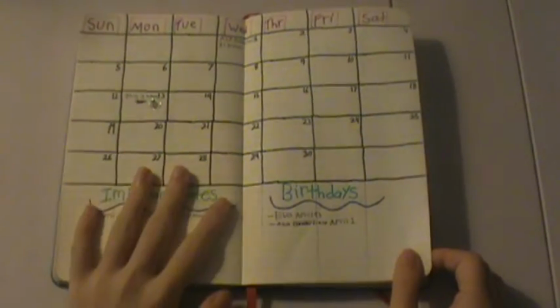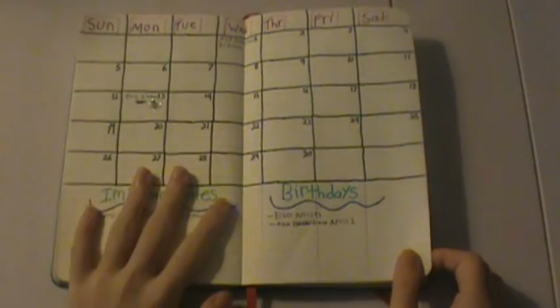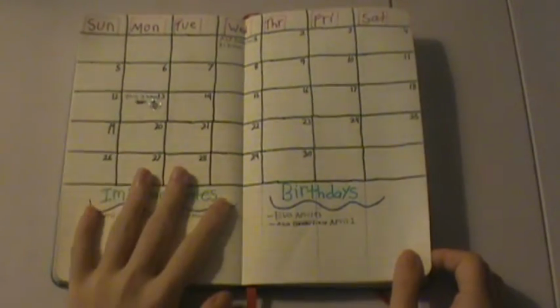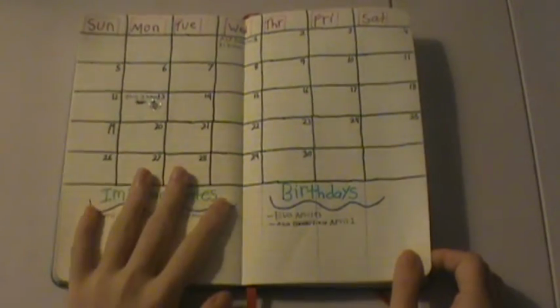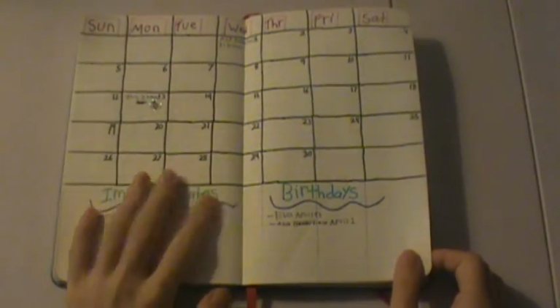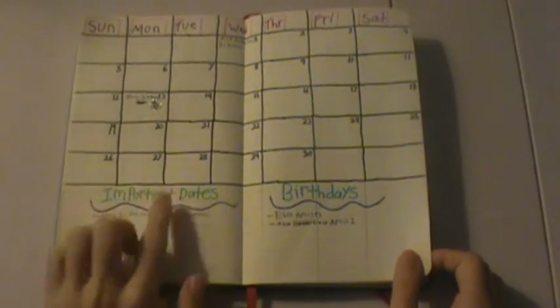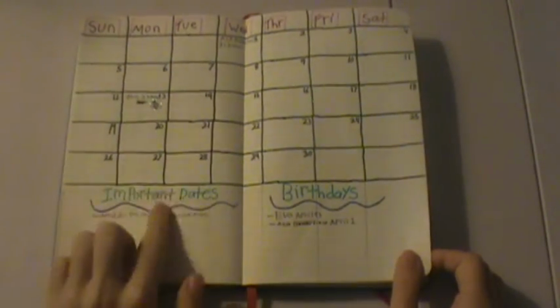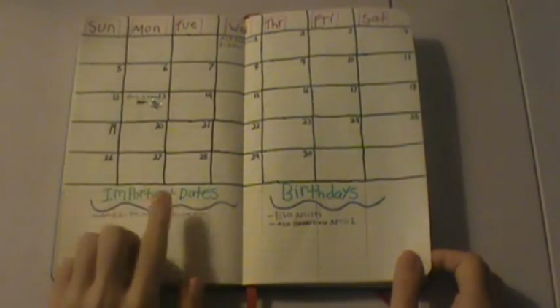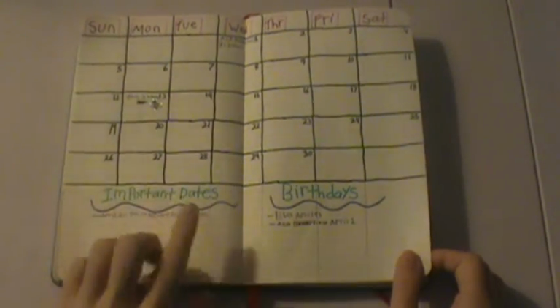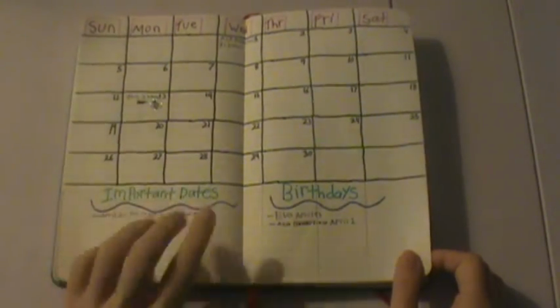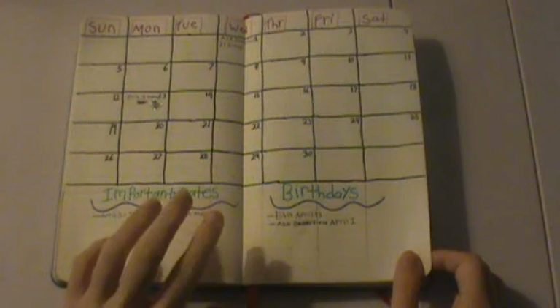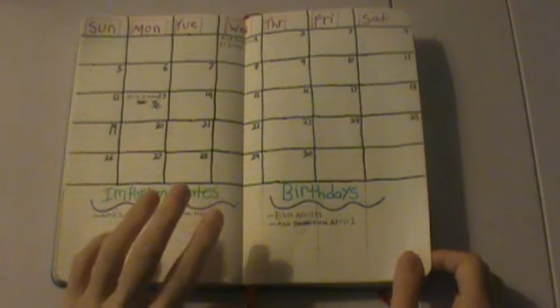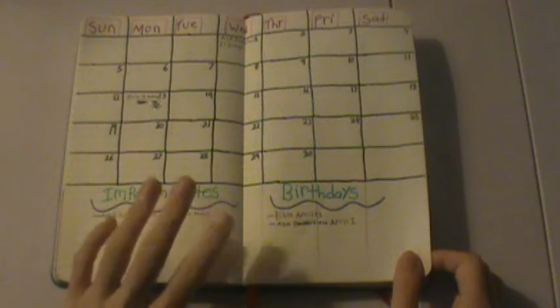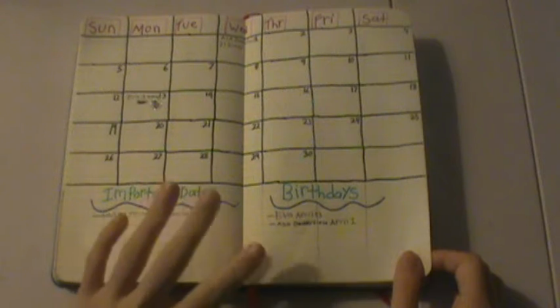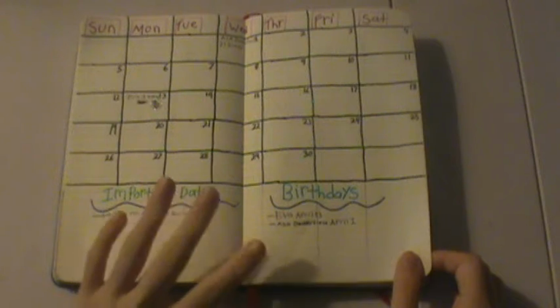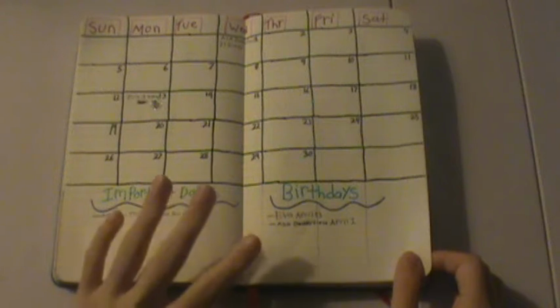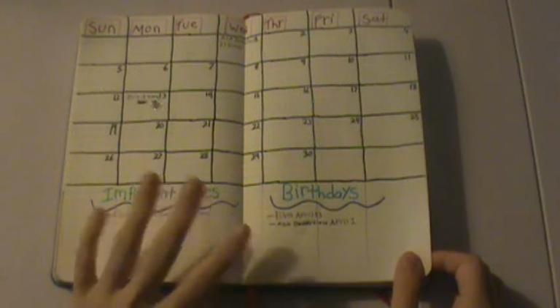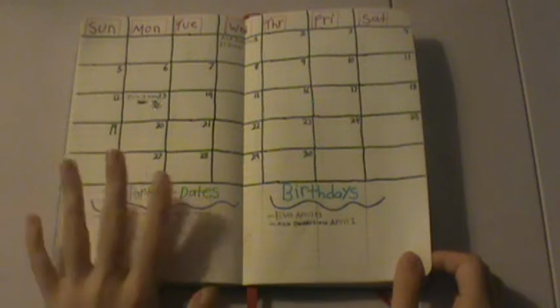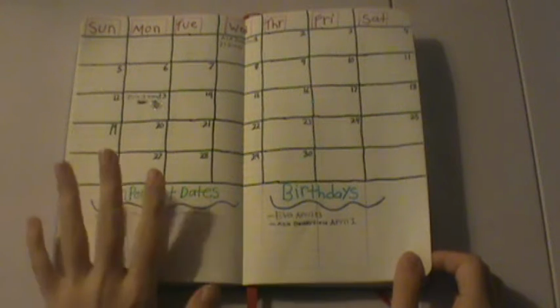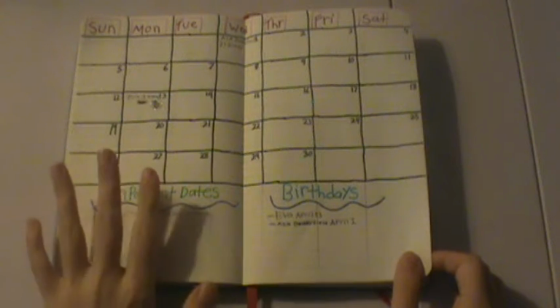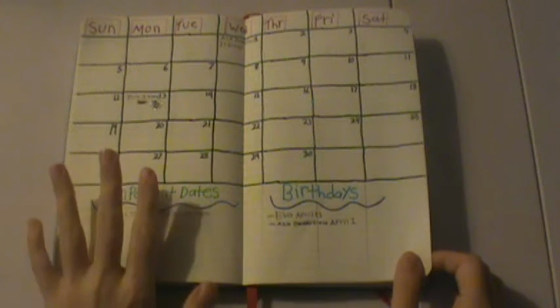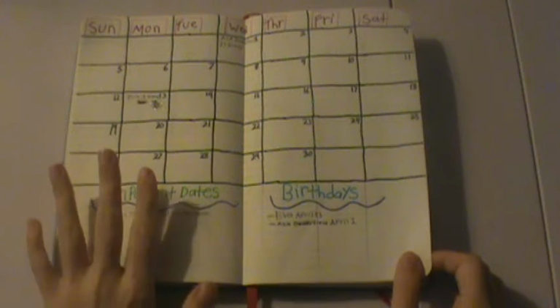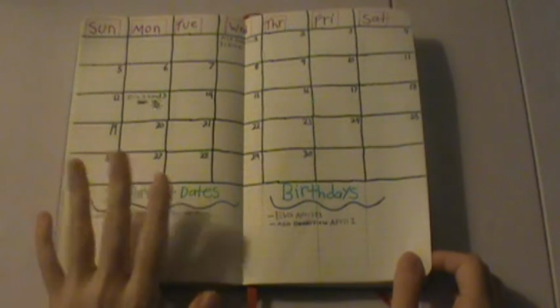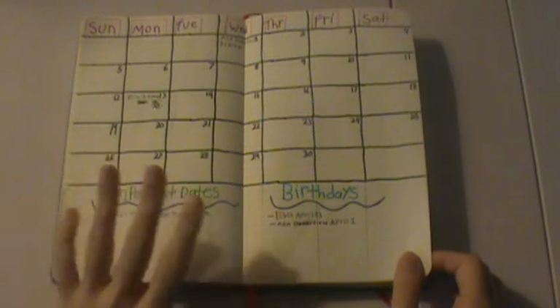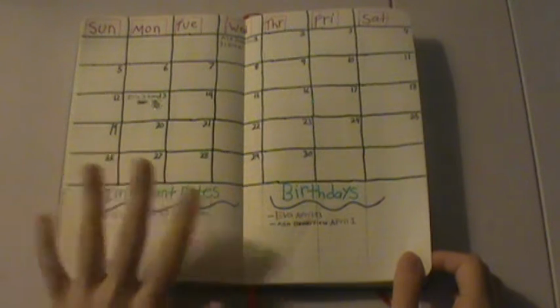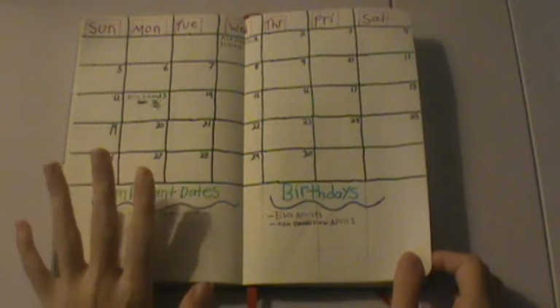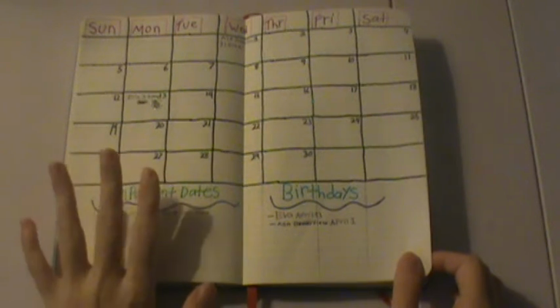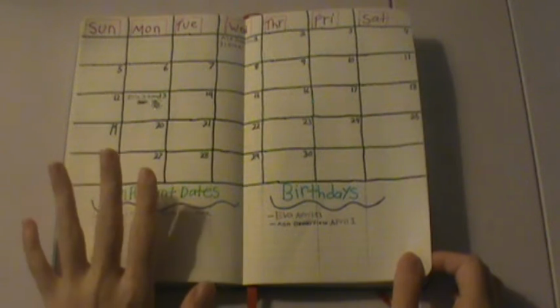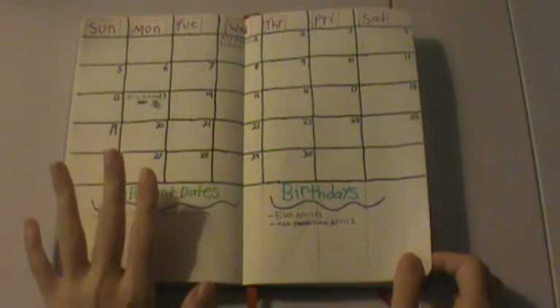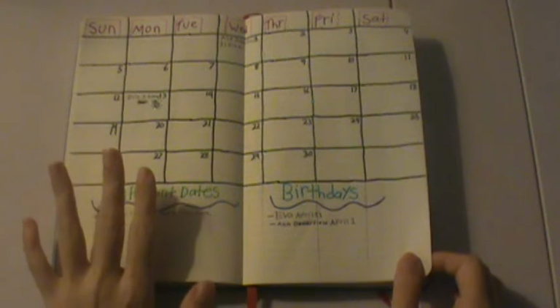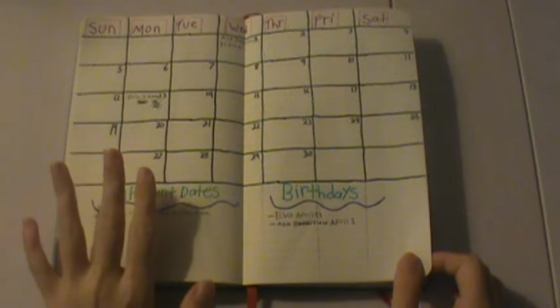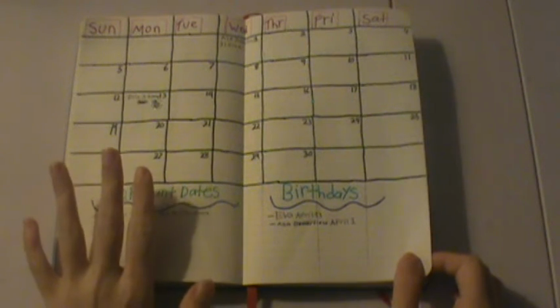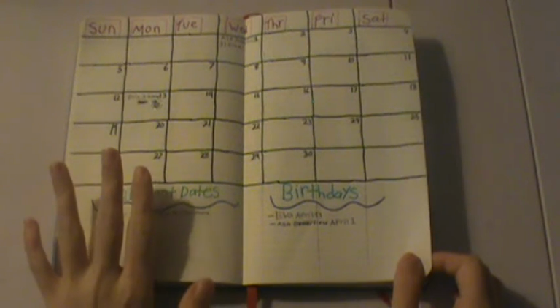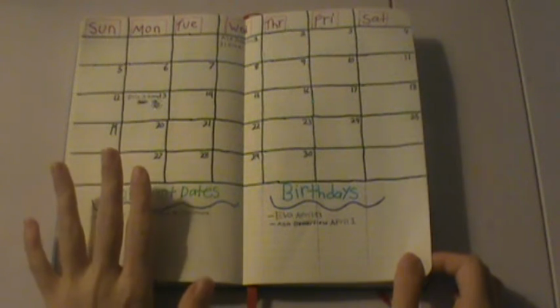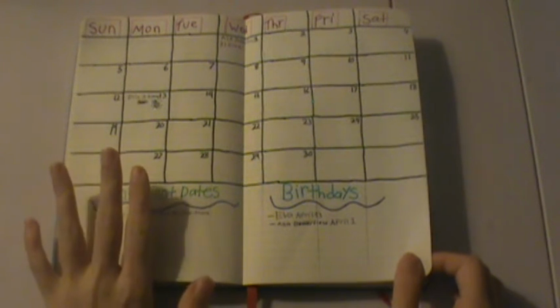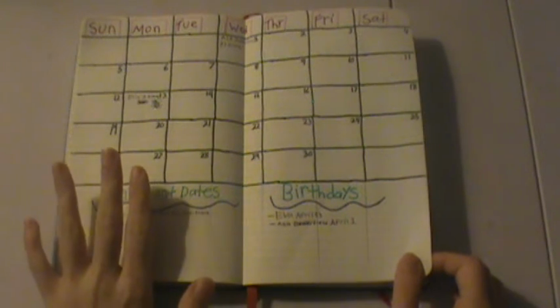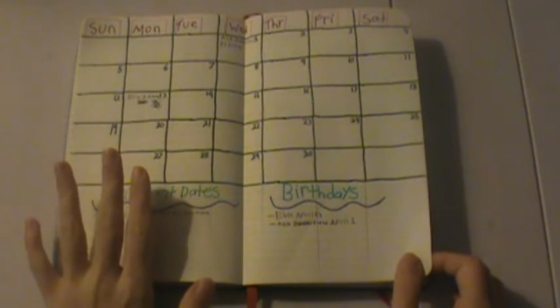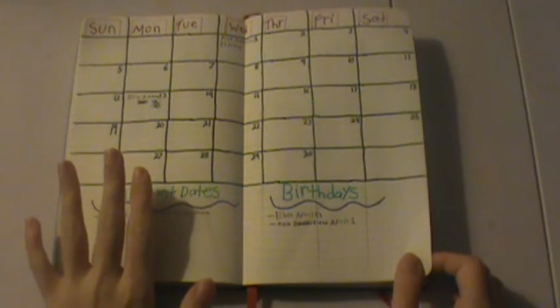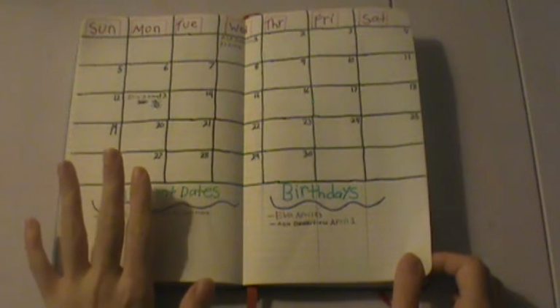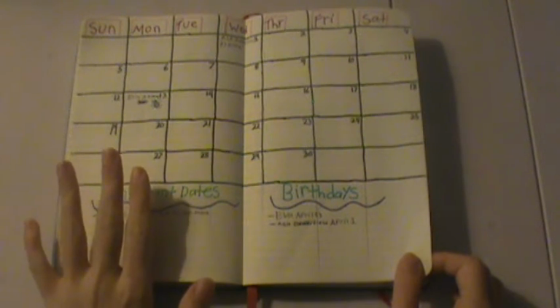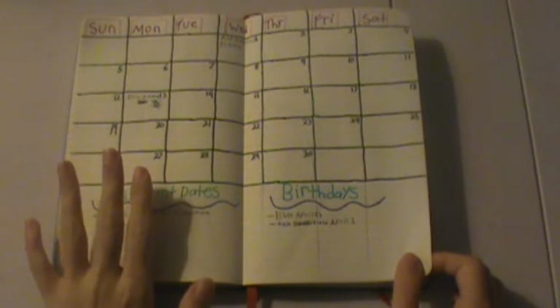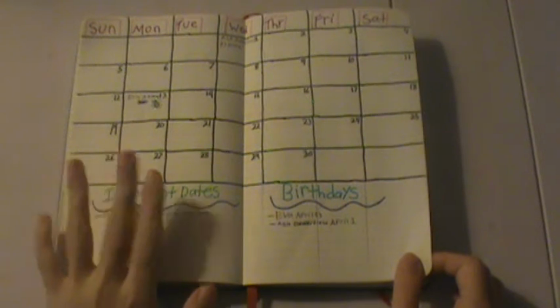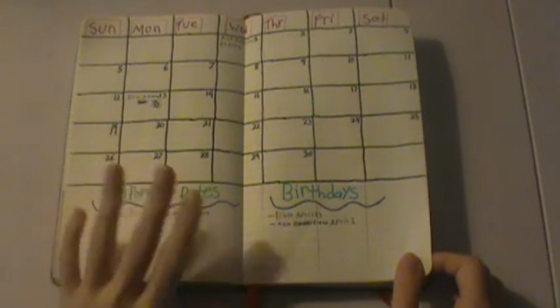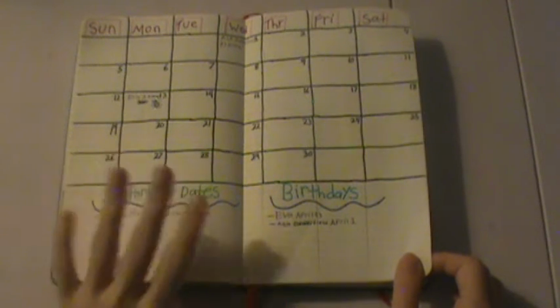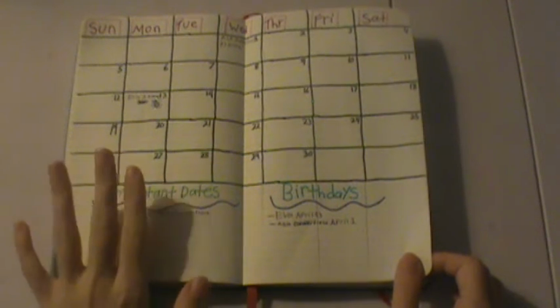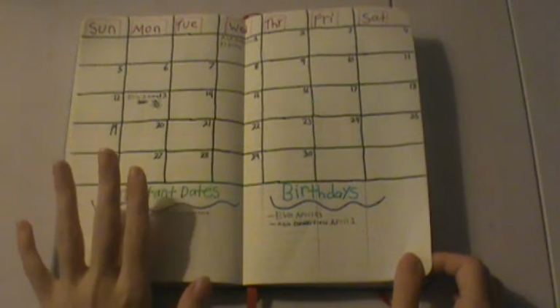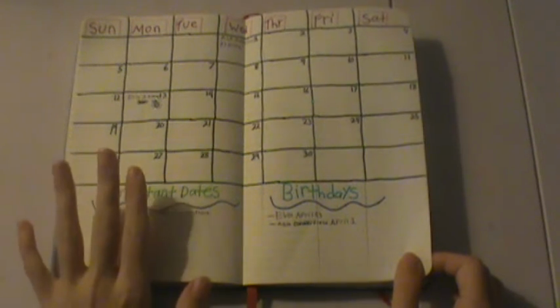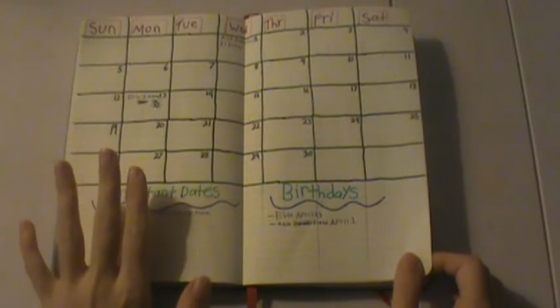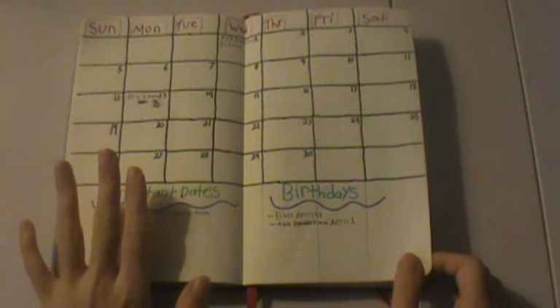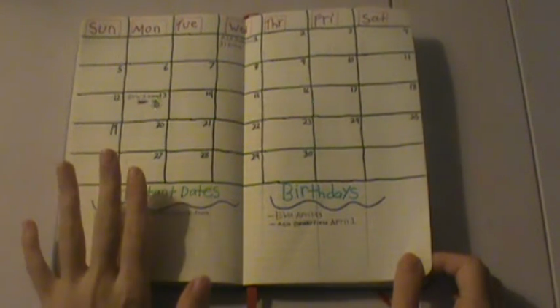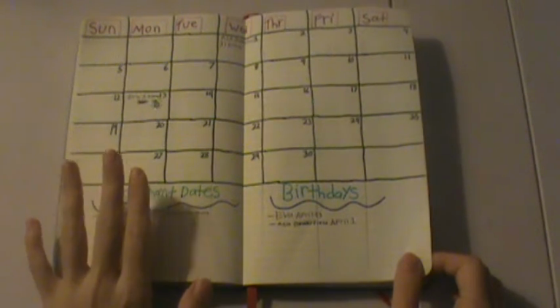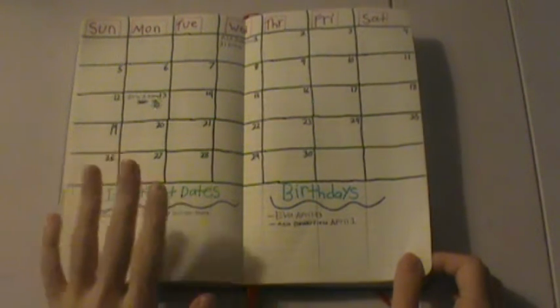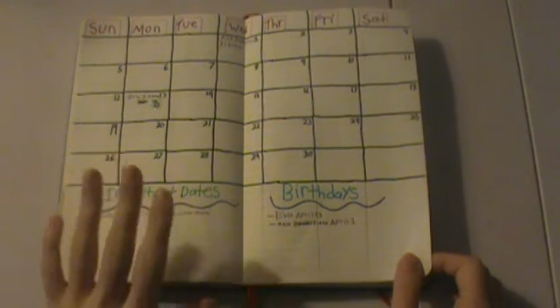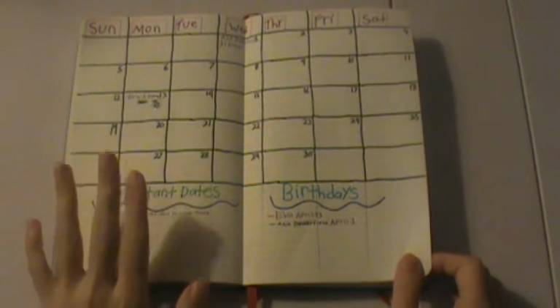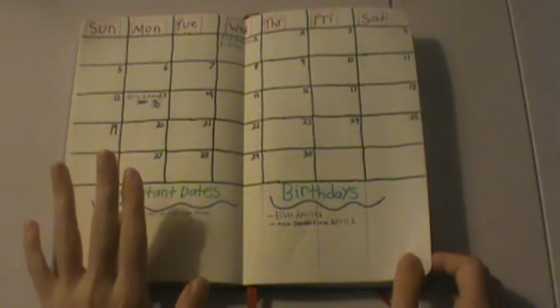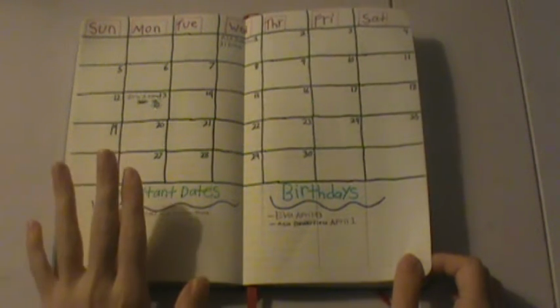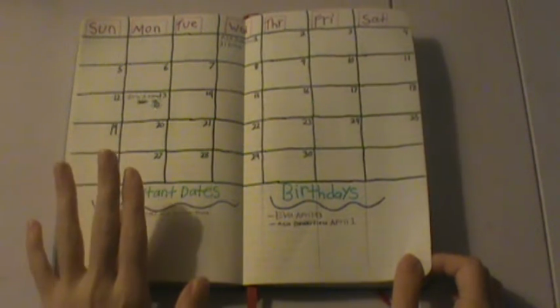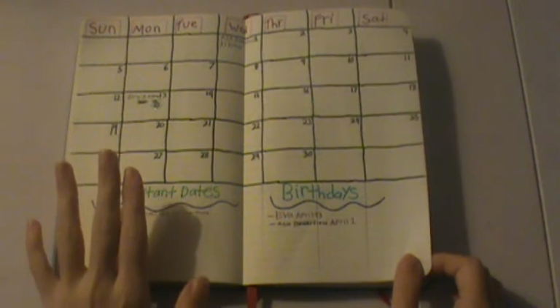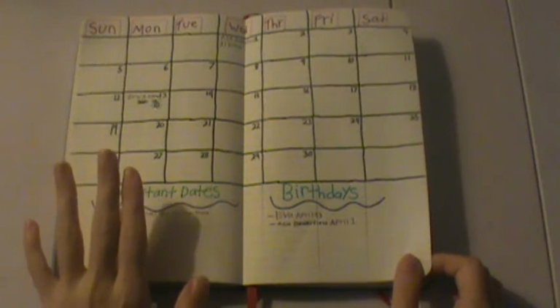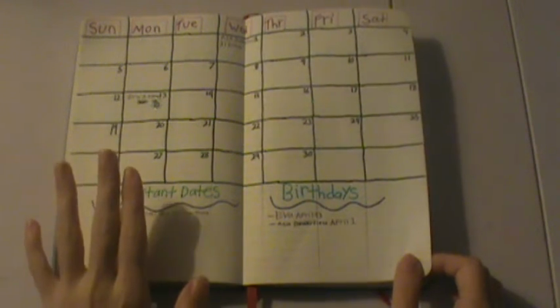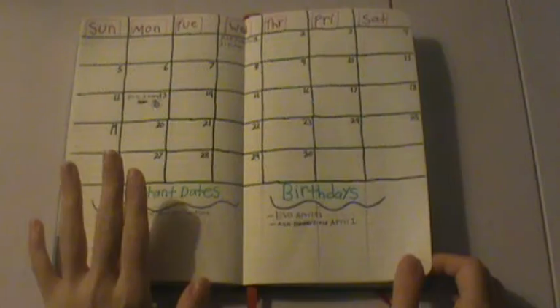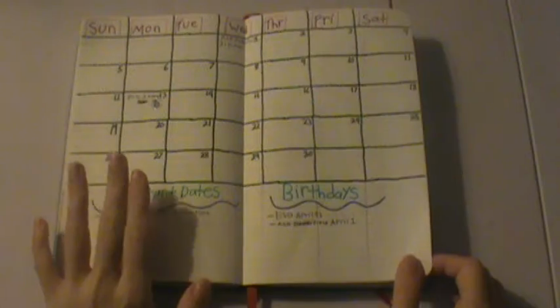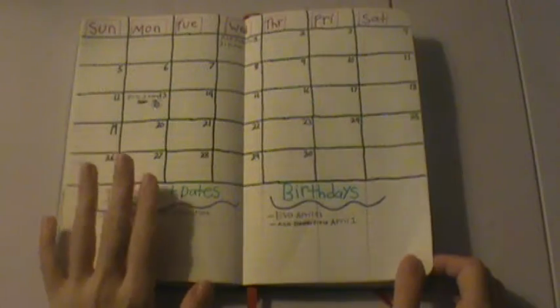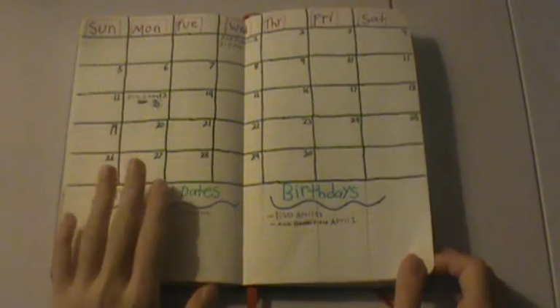I've always done this — this is the monthly calendar. I've always done a monthly calendar in here. So it's nothing to do with planning; it's more of the journaling side.